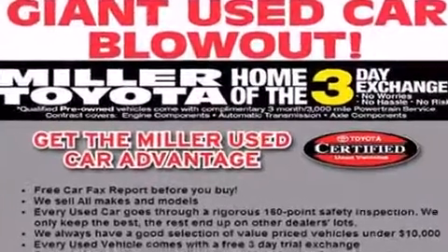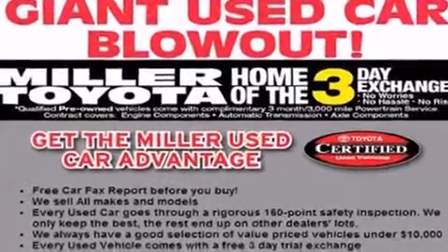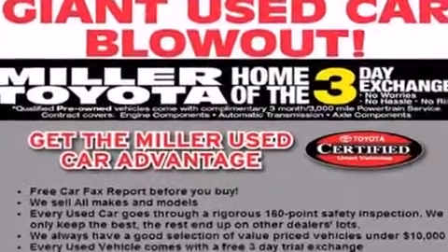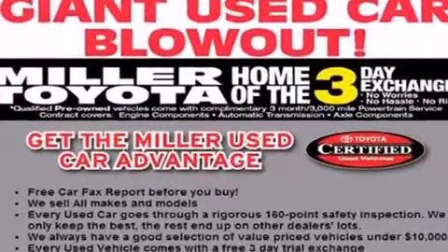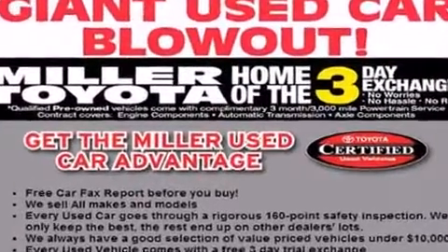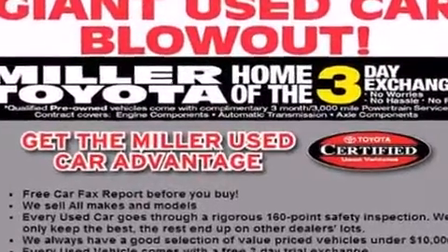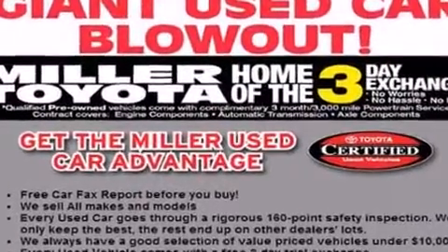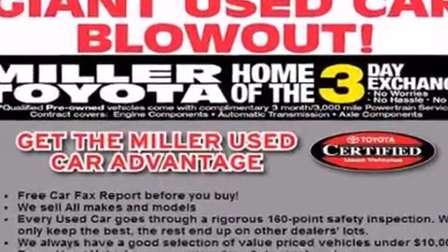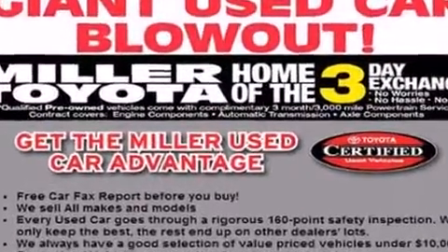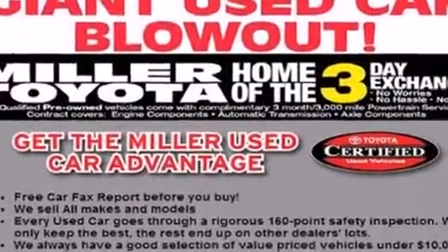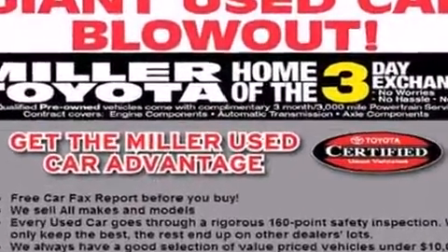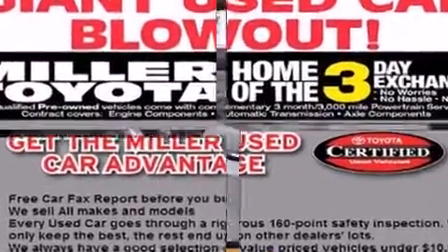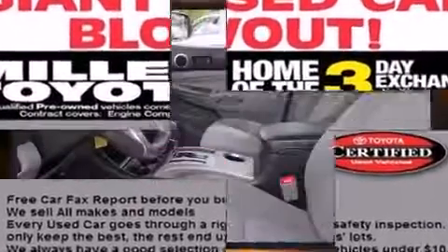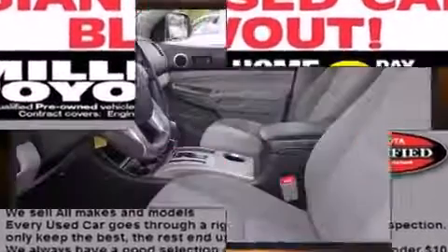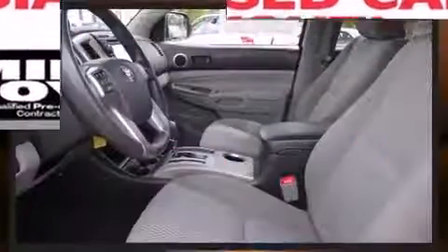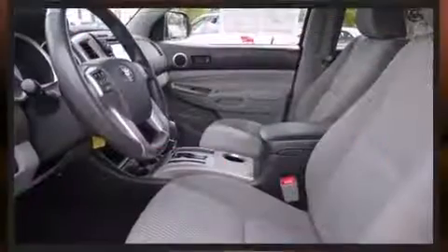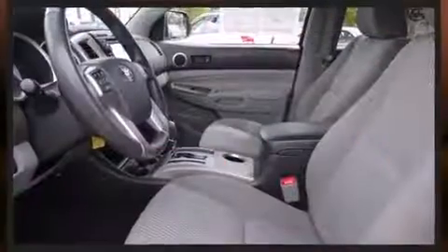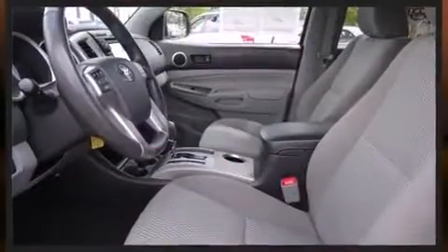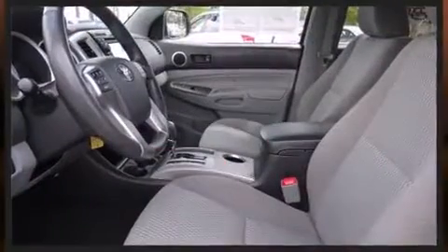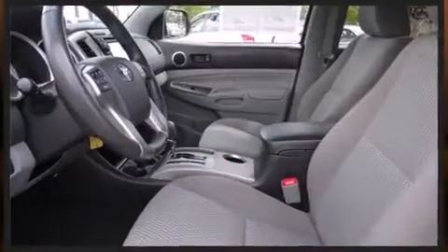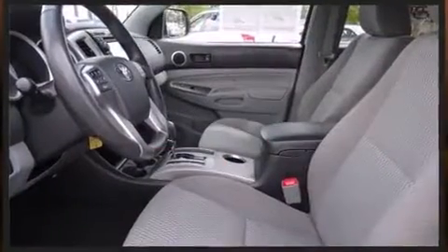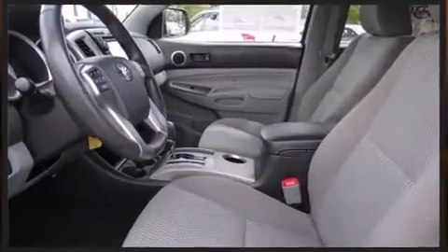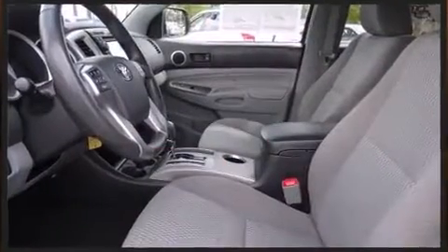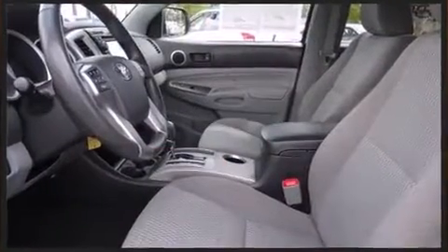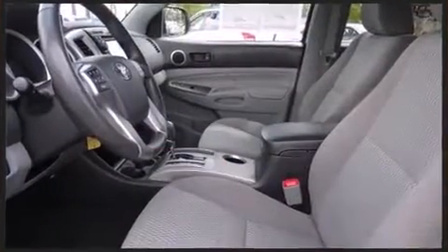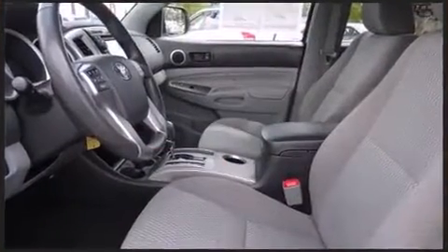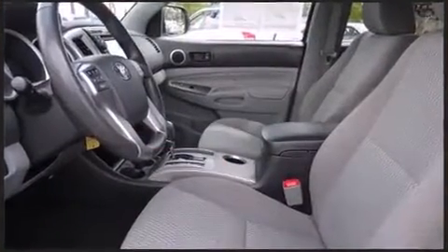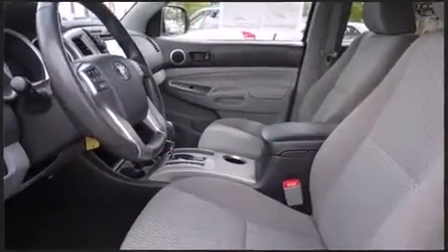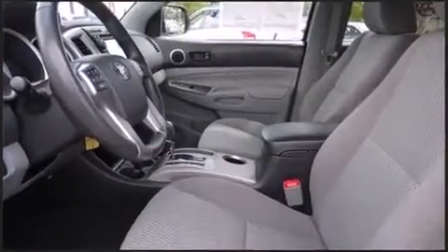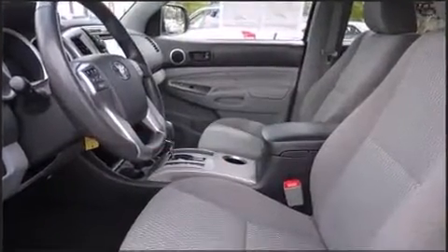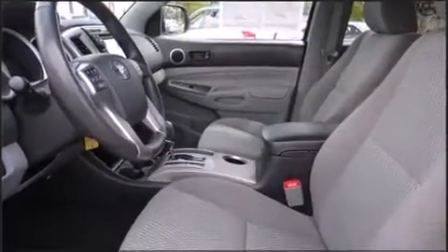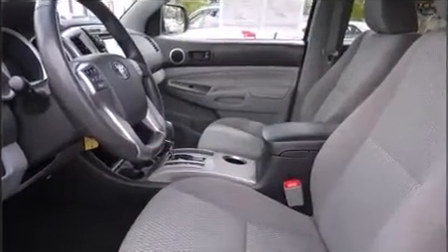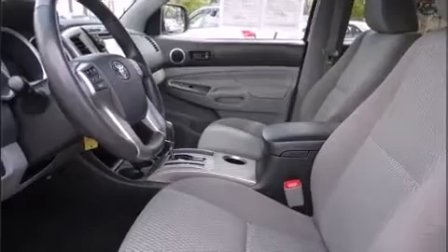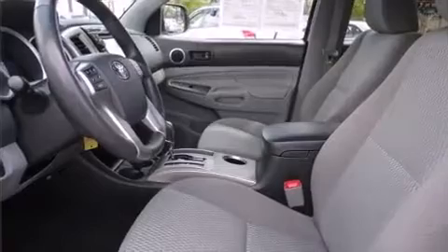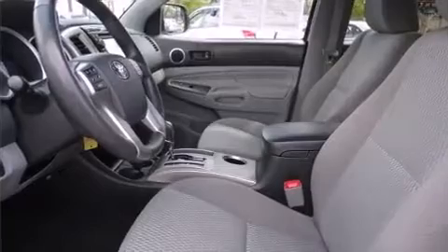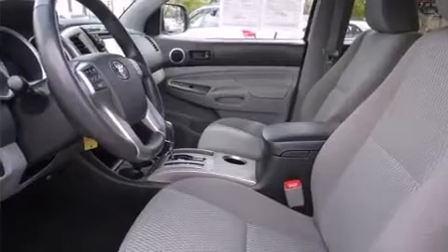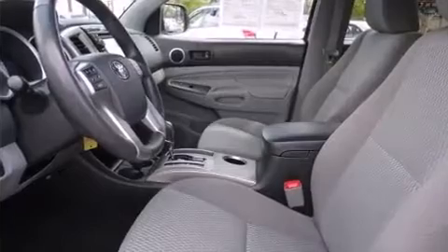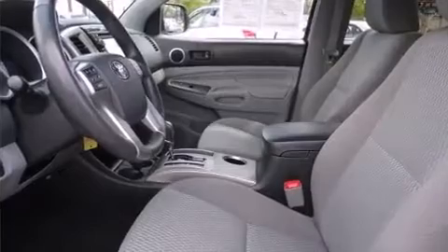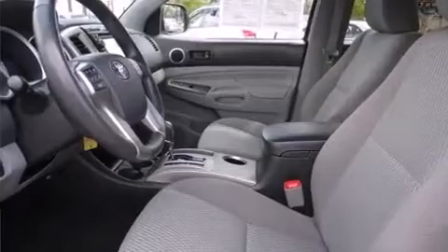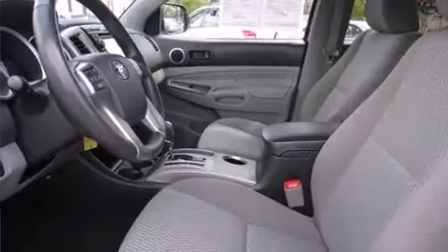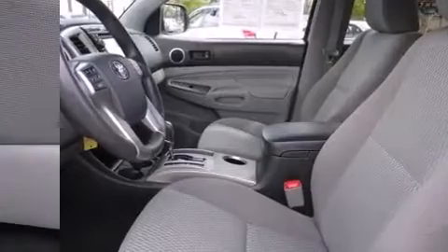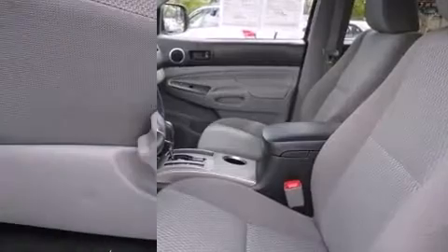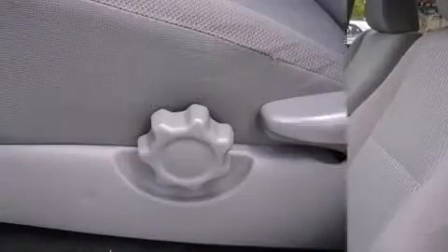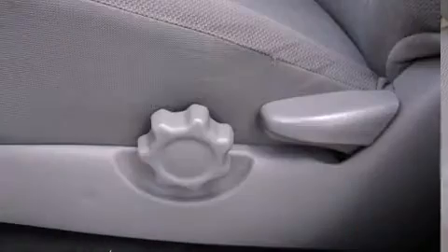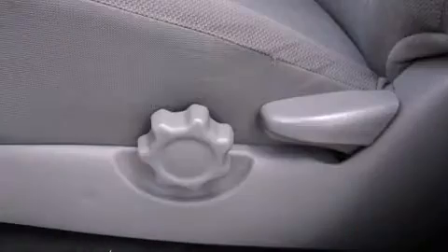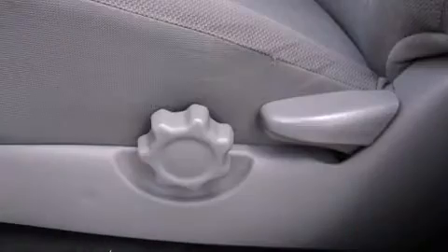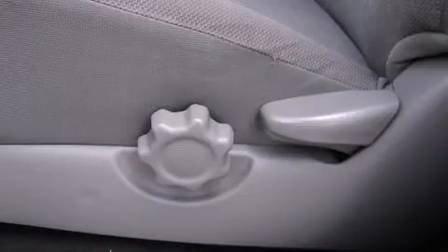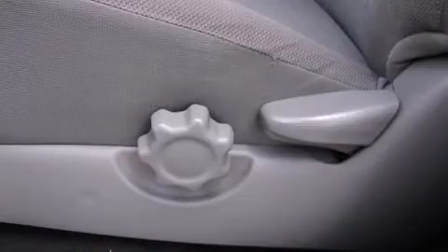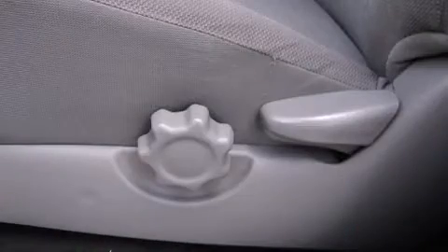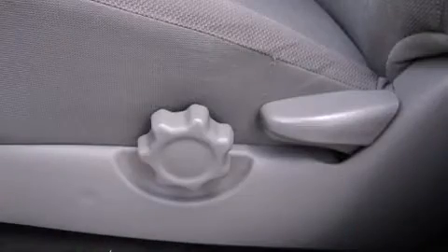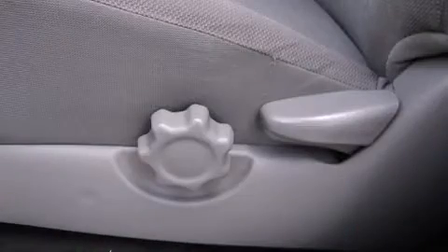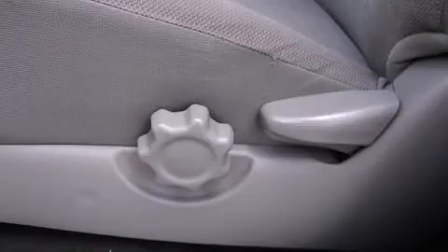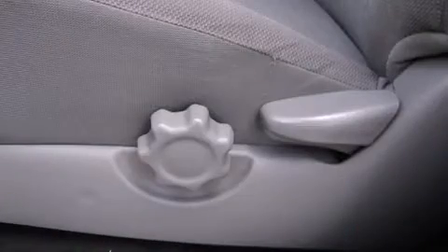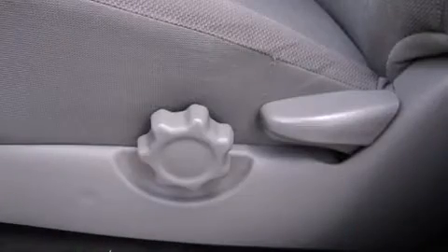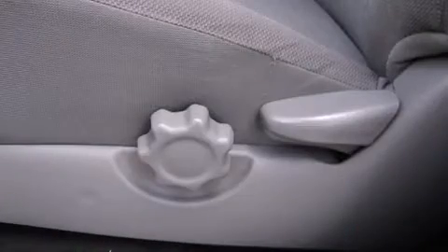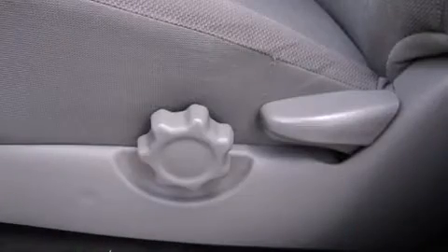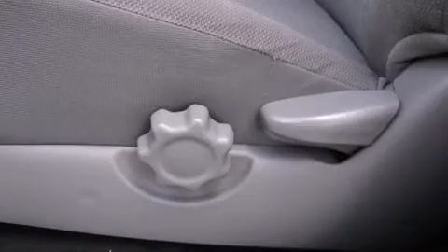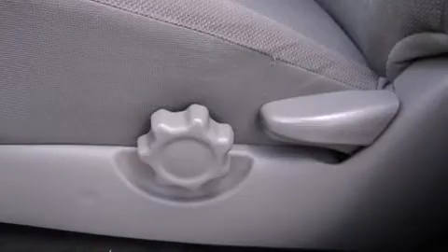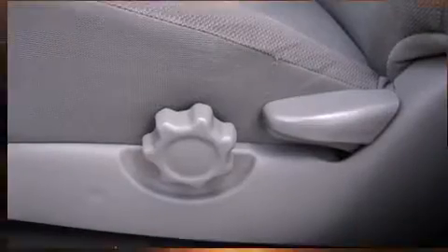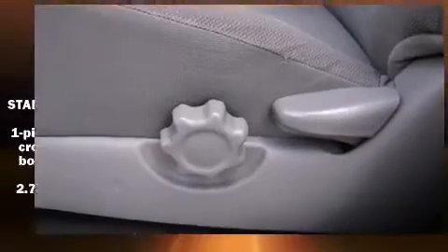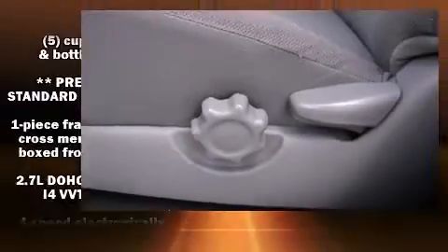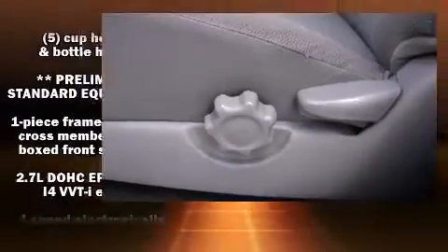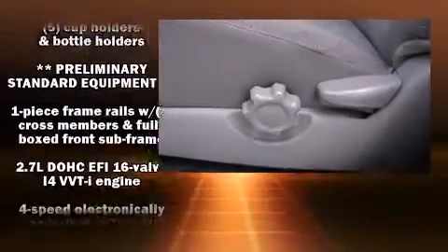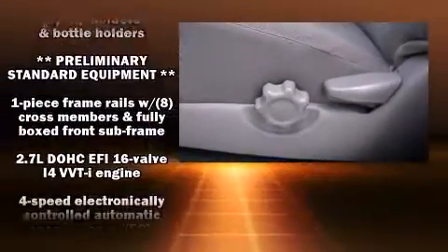Toyota prioritized fit and finish, as evidenced by a rear step bumper, skid plates, and a split-folding rear seat.